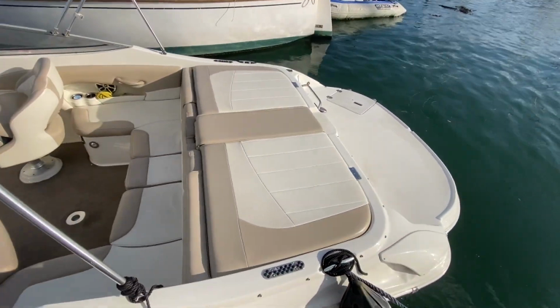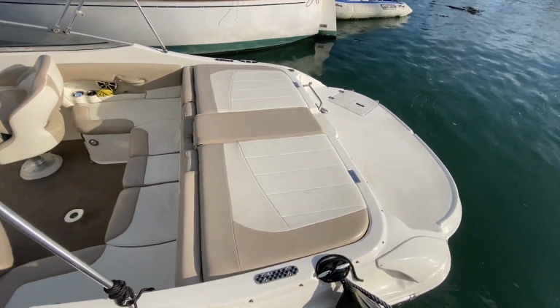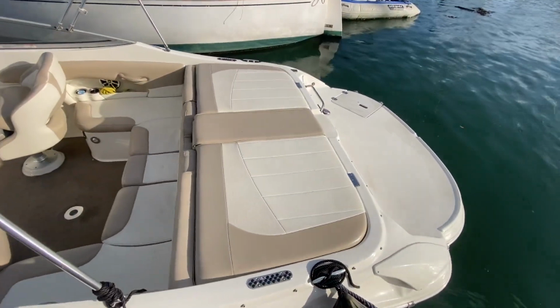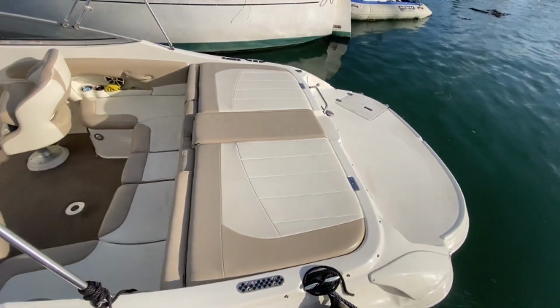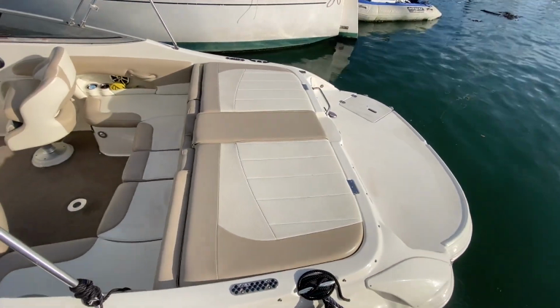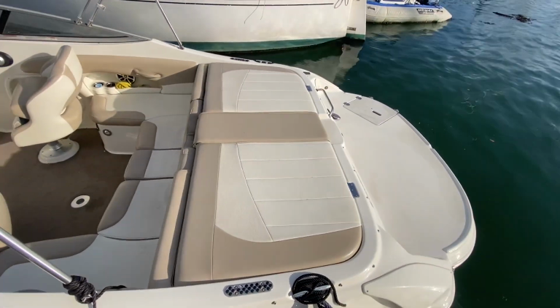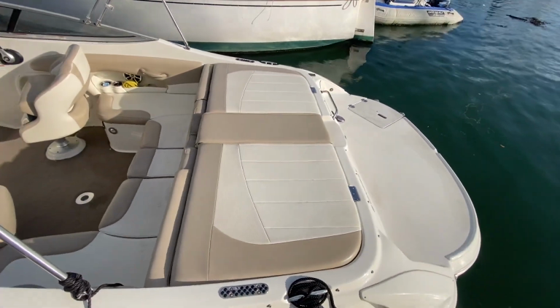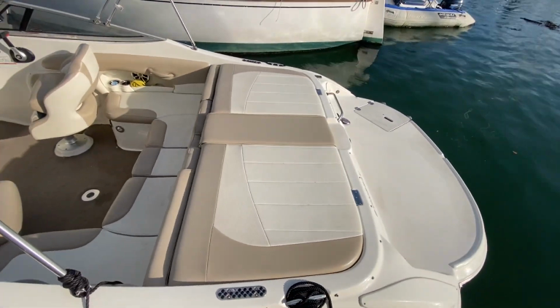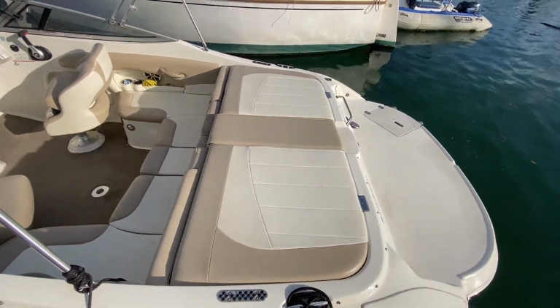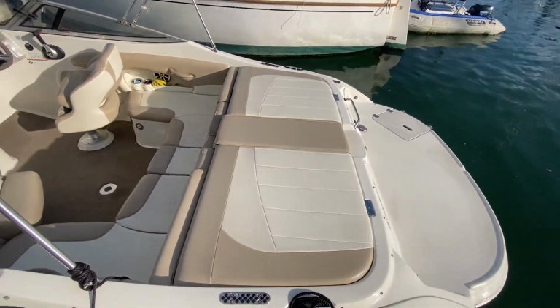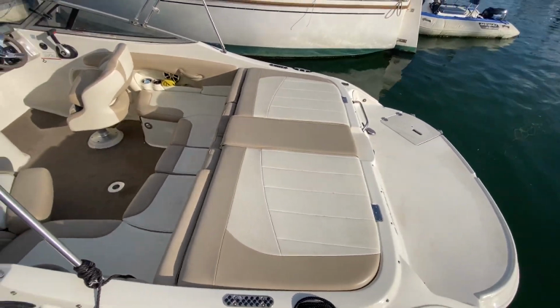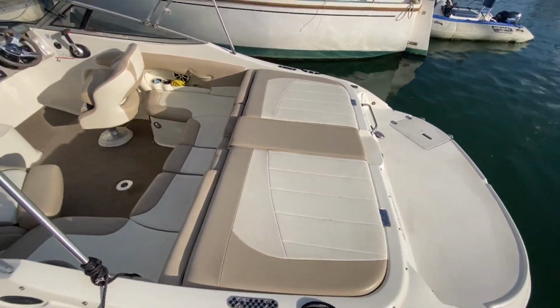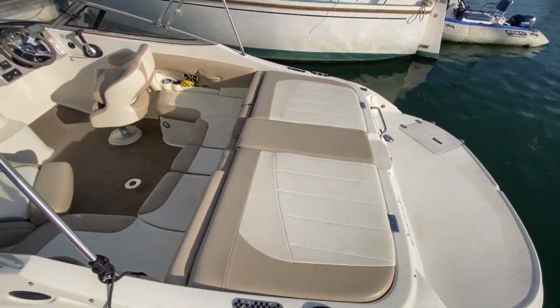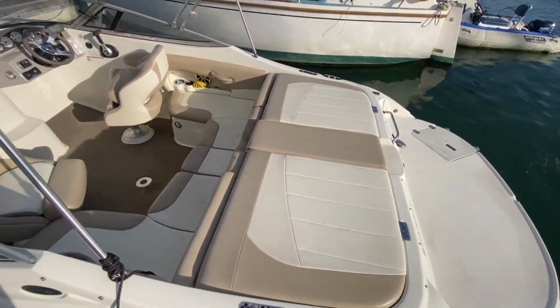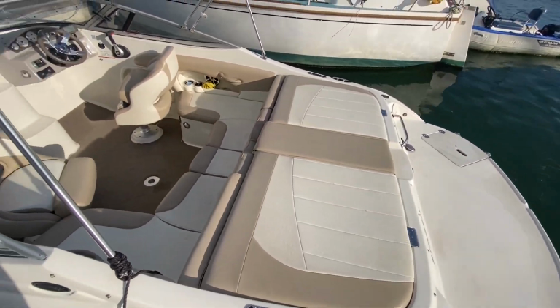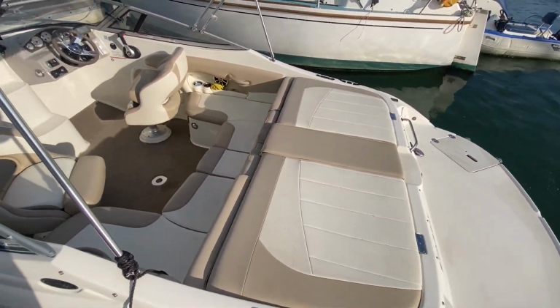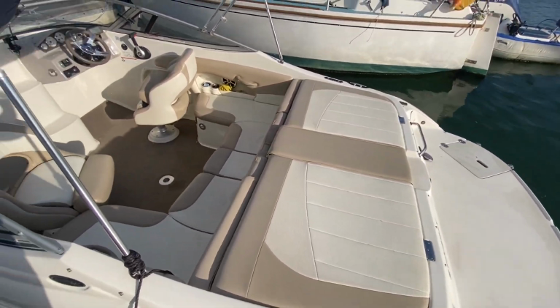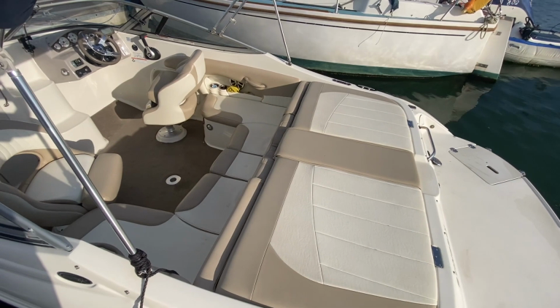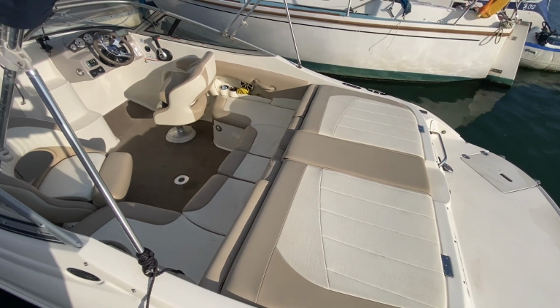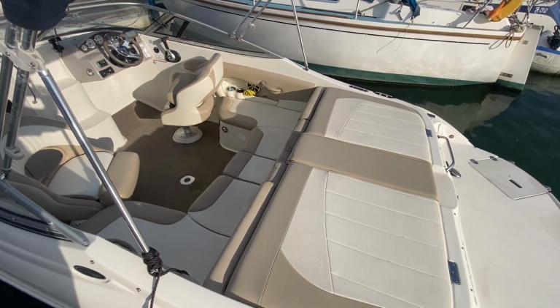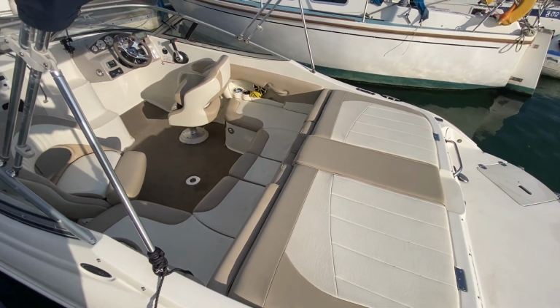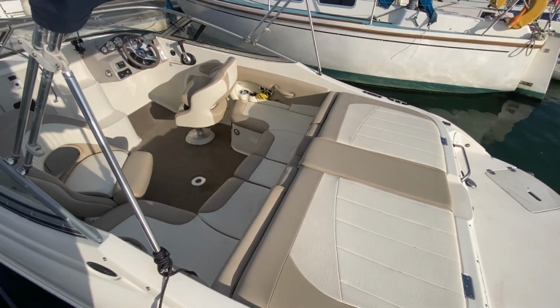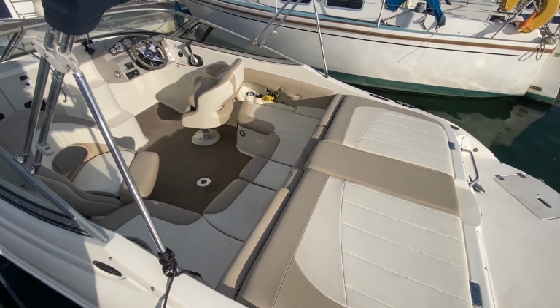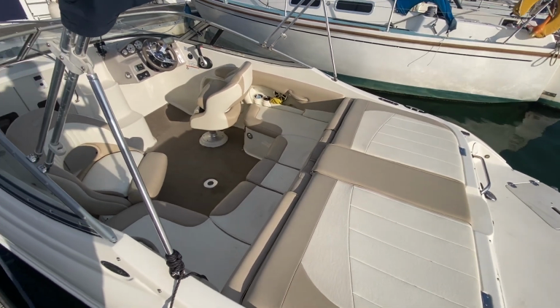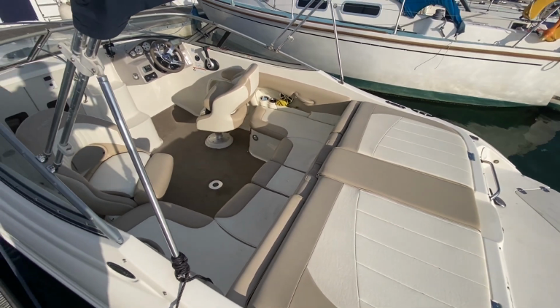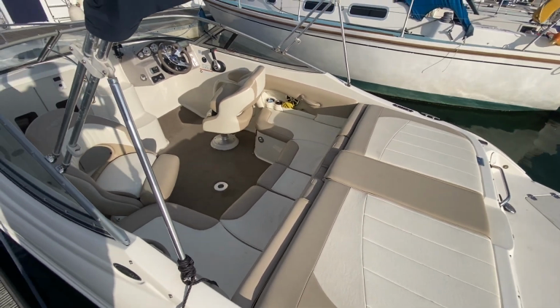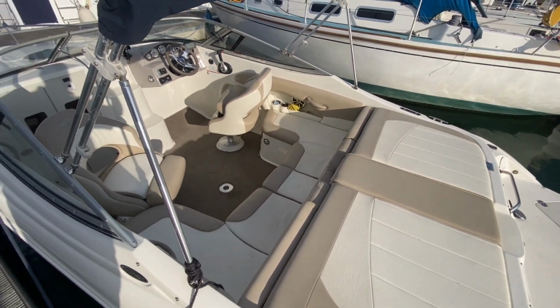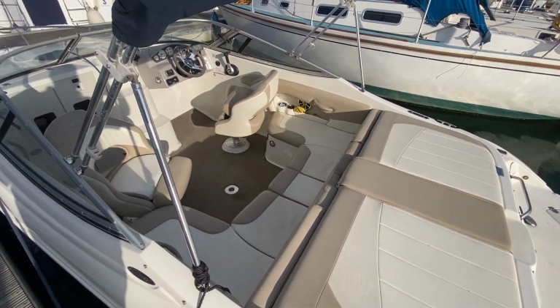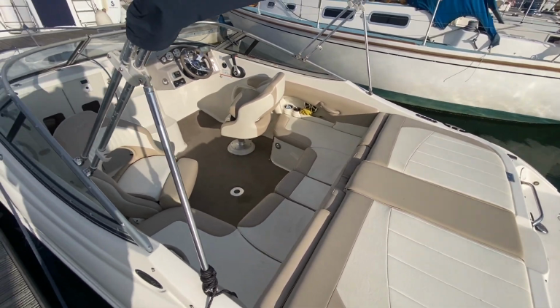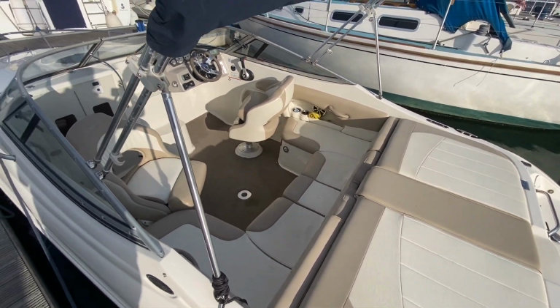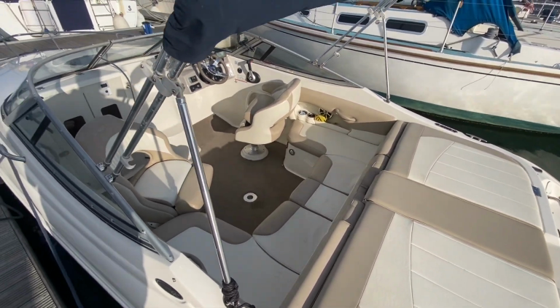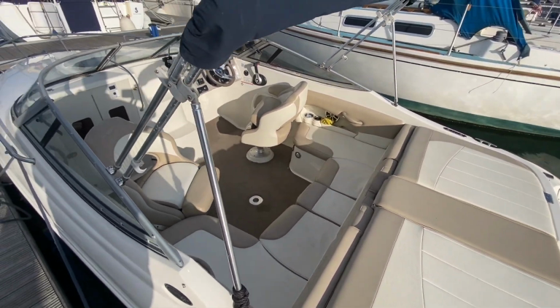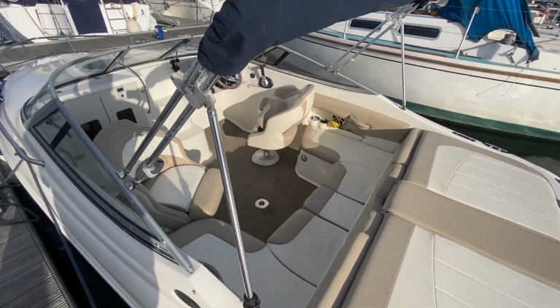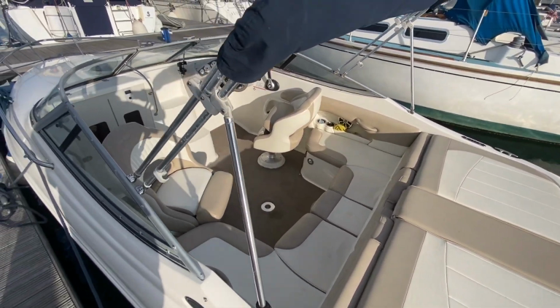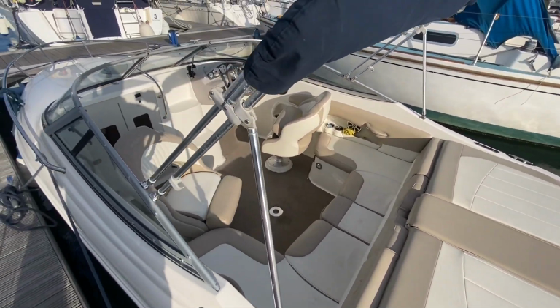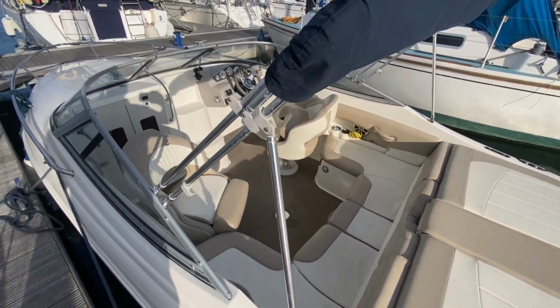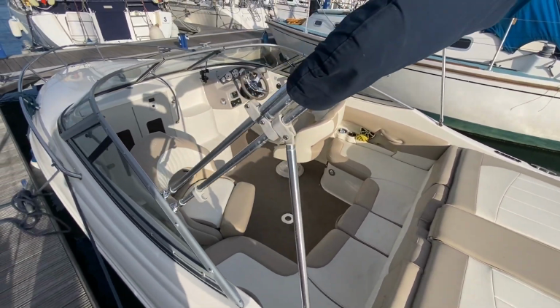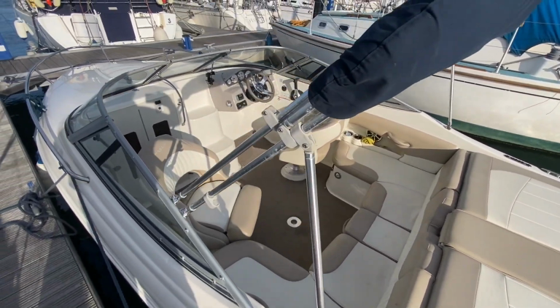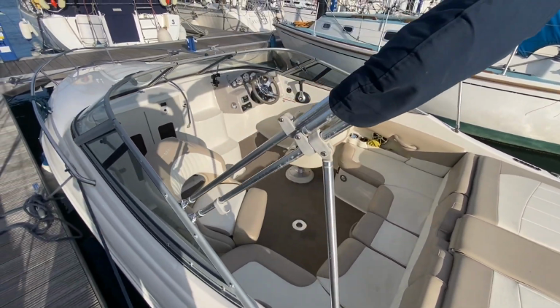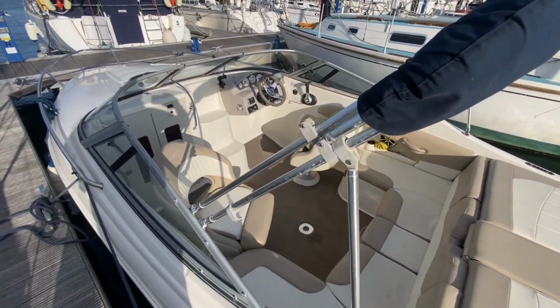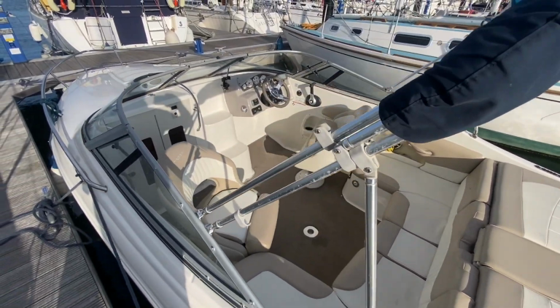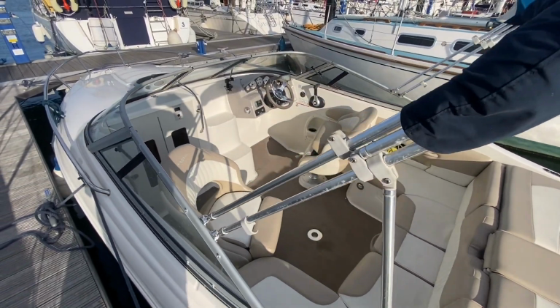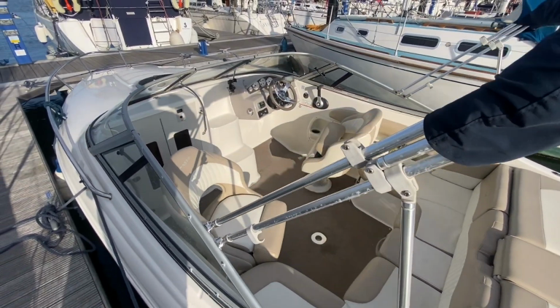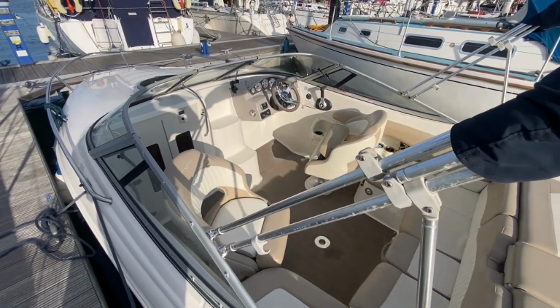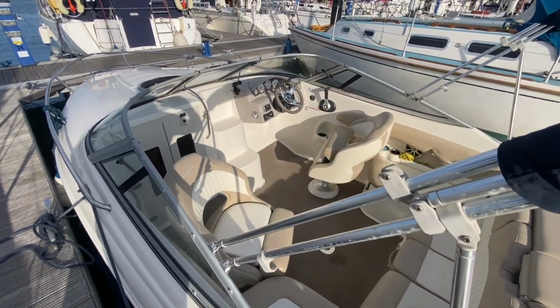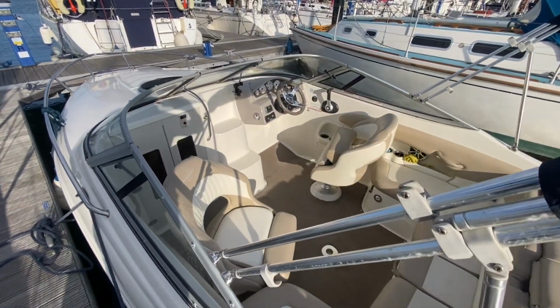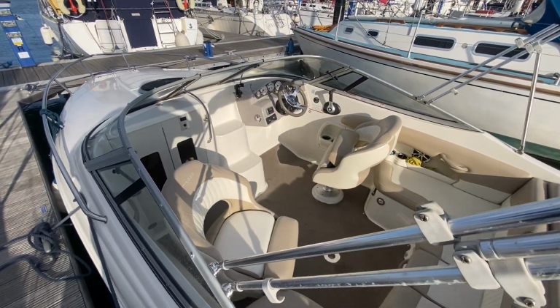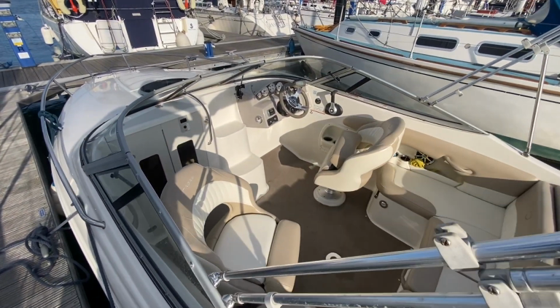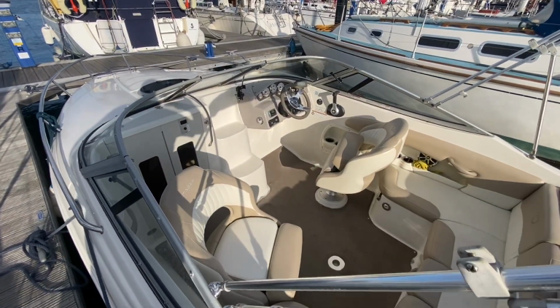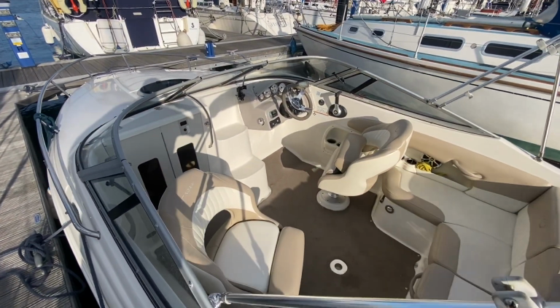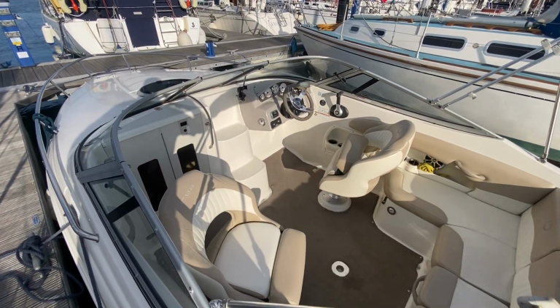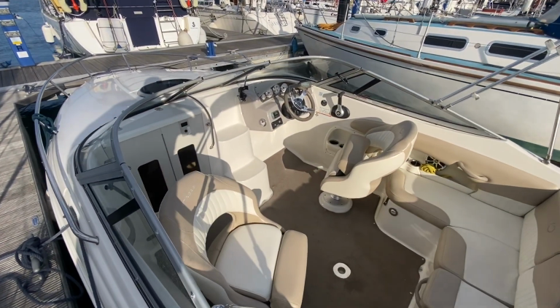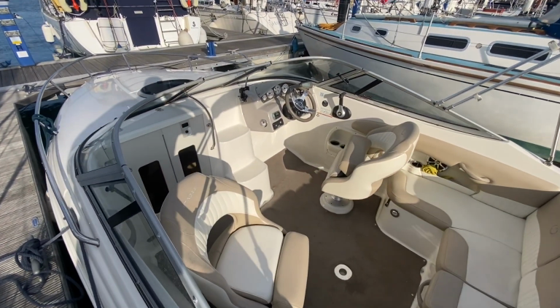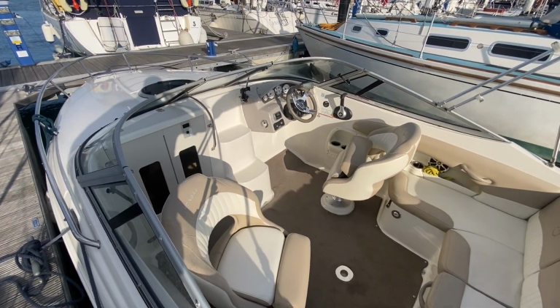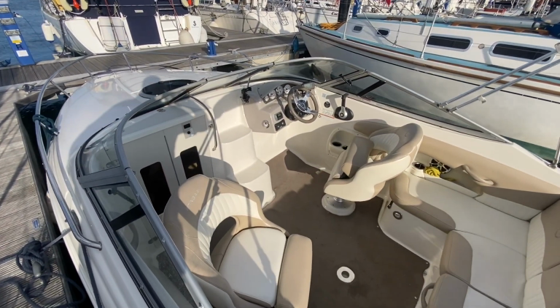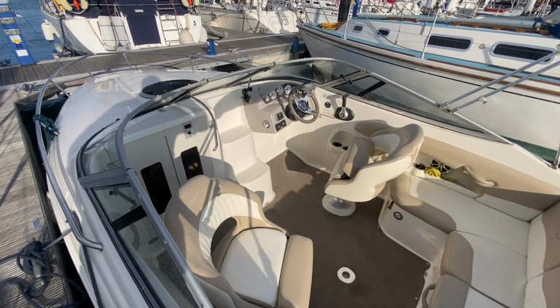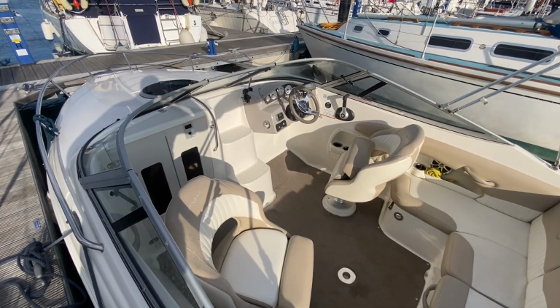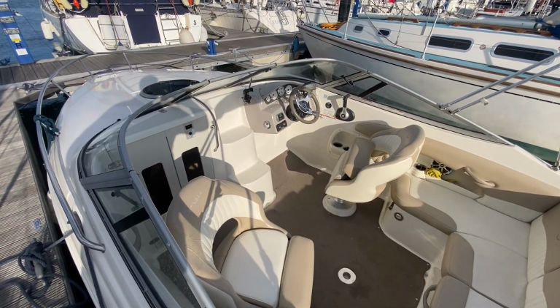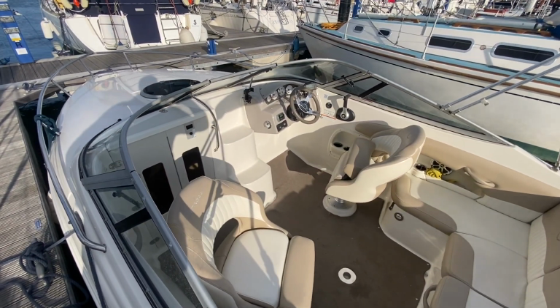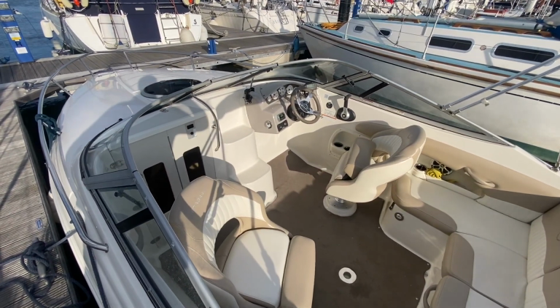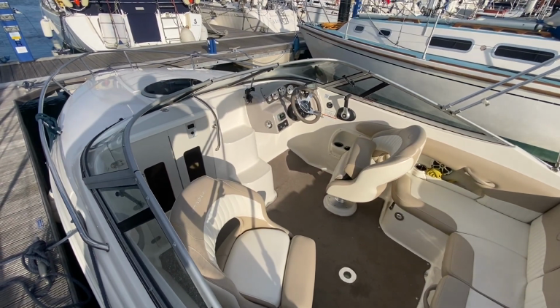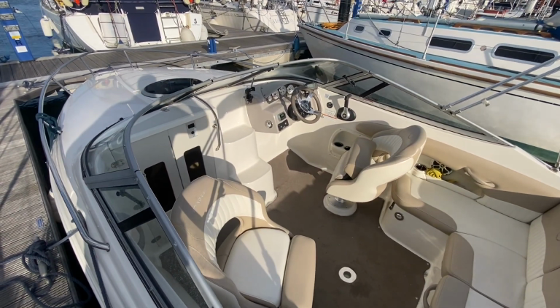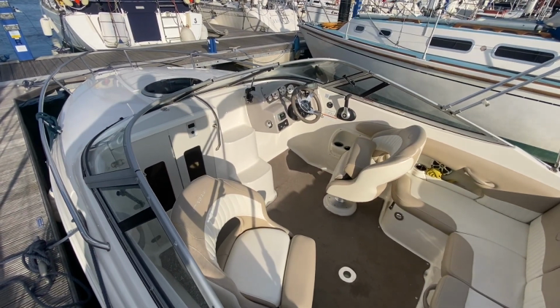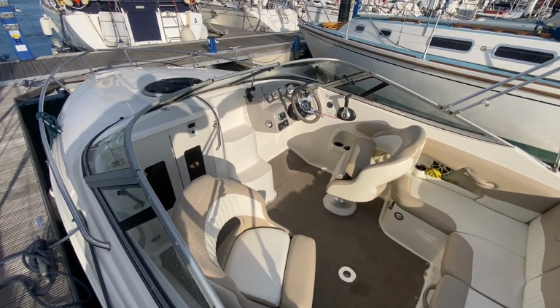There's a sunbathing platform on the back, and this one's got a bimini. There are plenty more photos and videos on Berkshire Southampton.